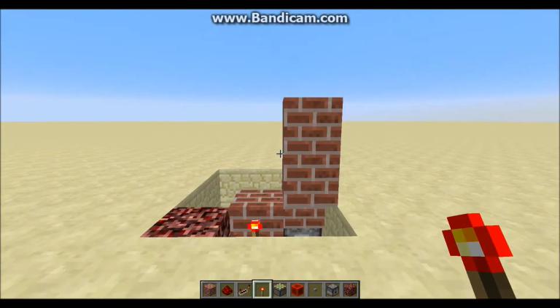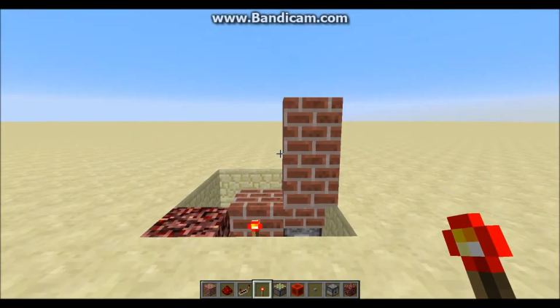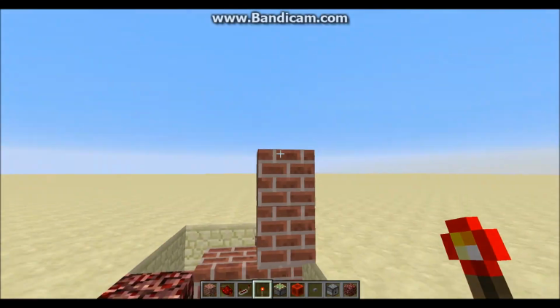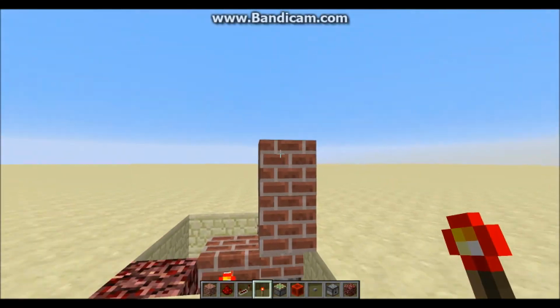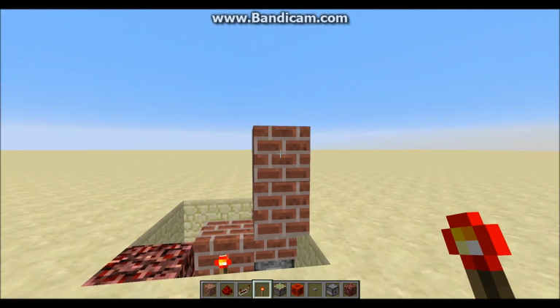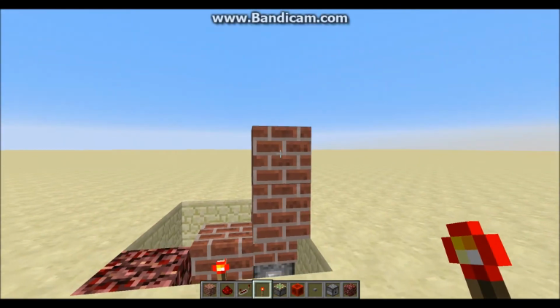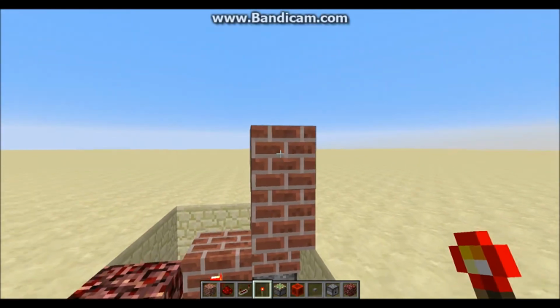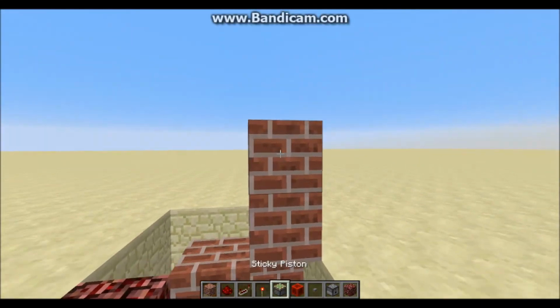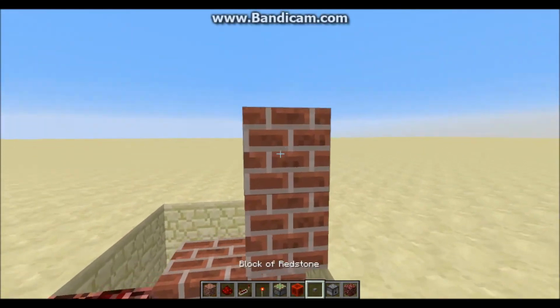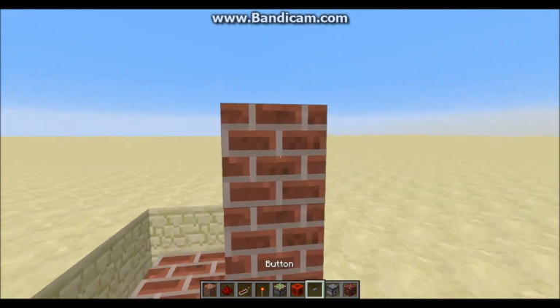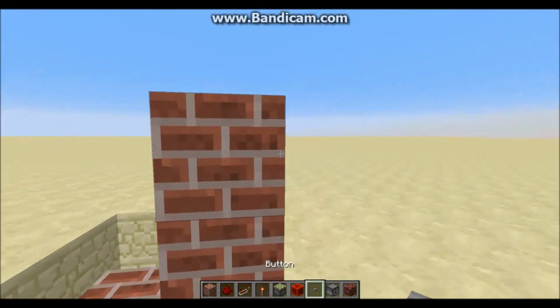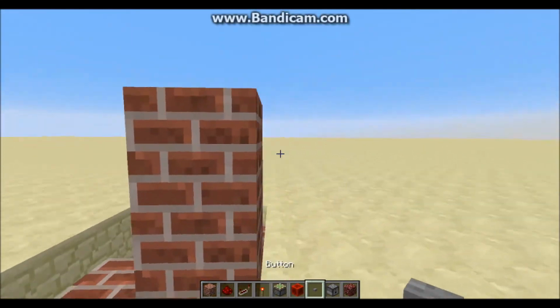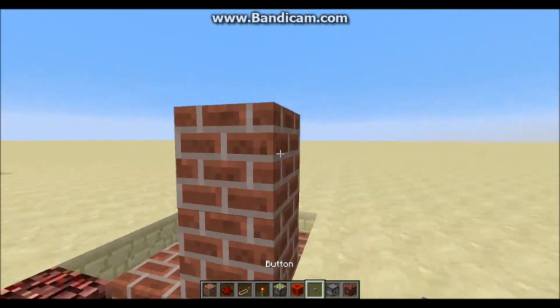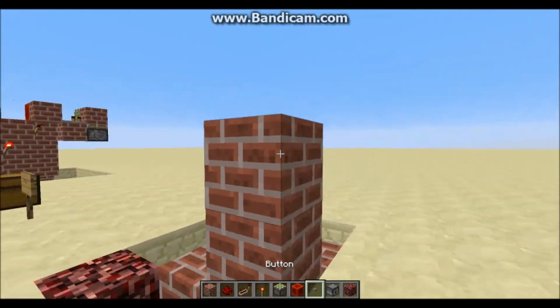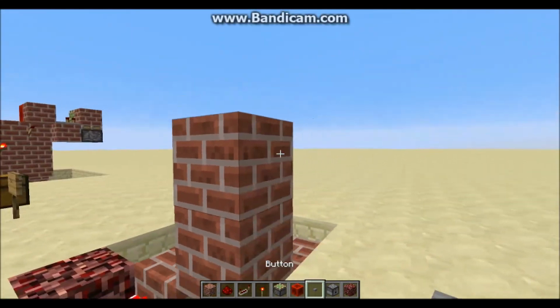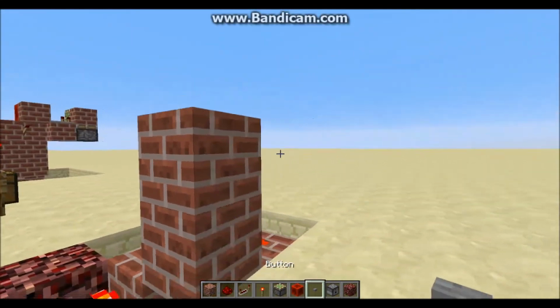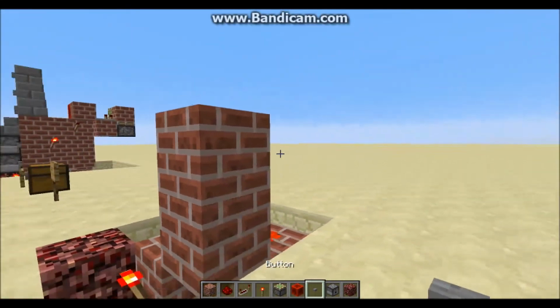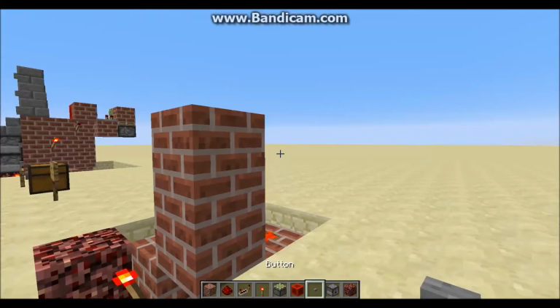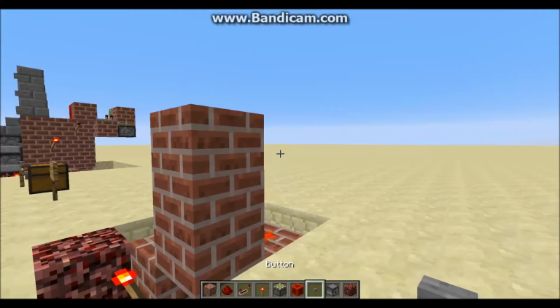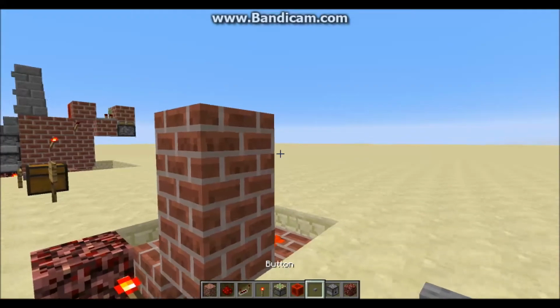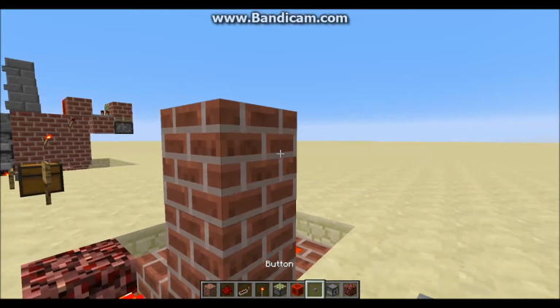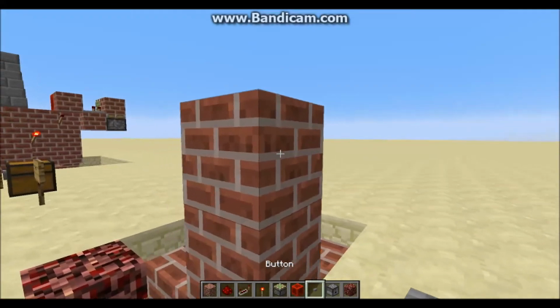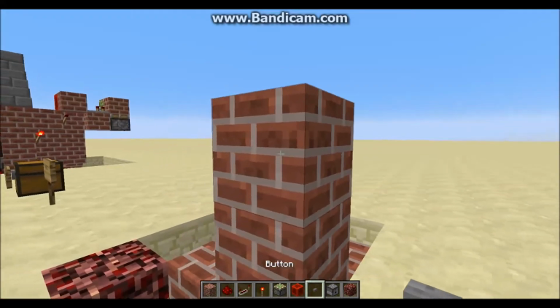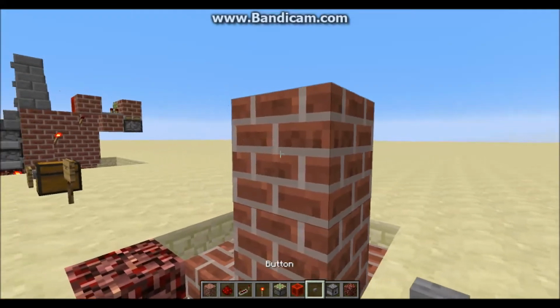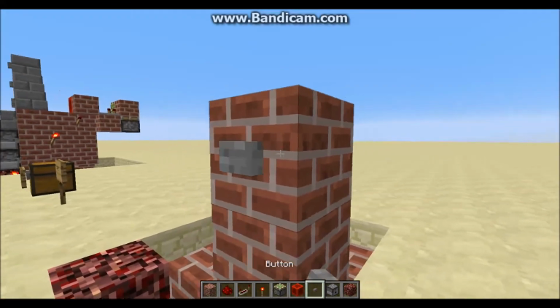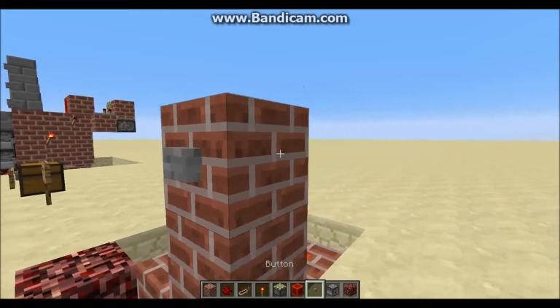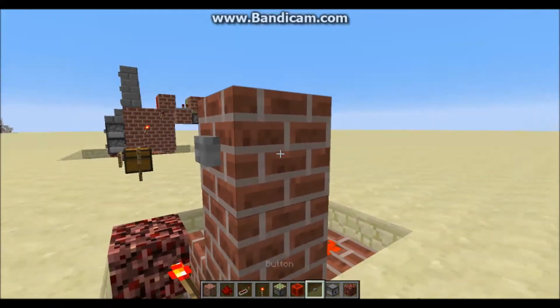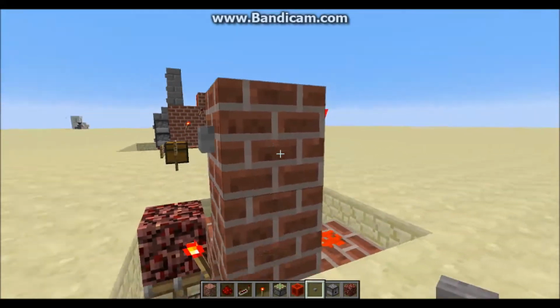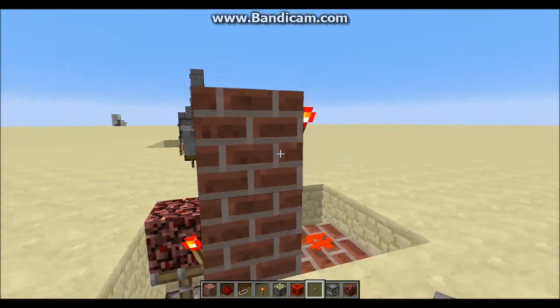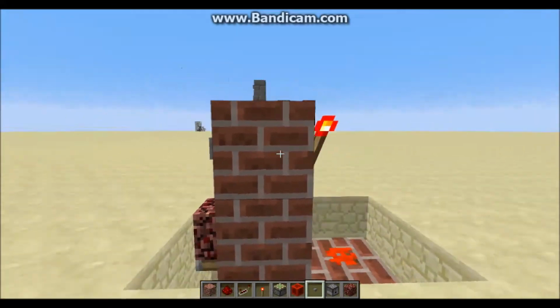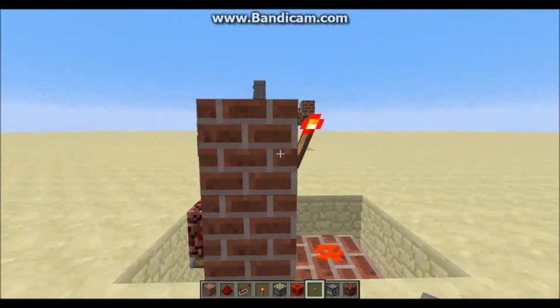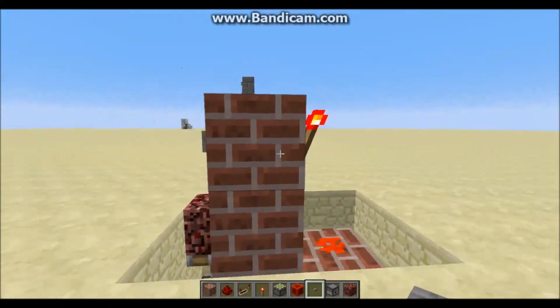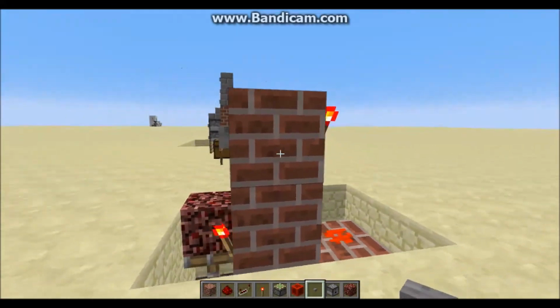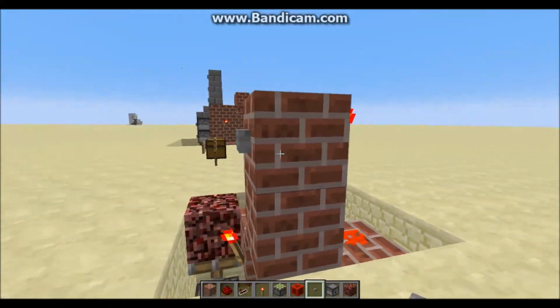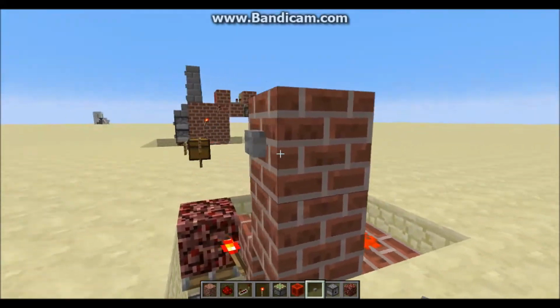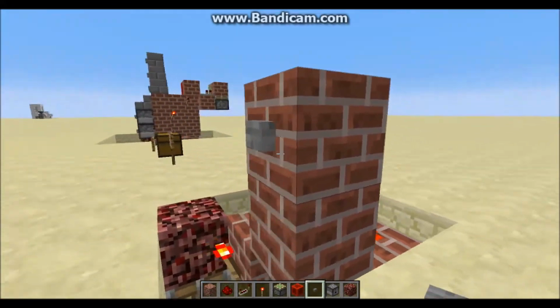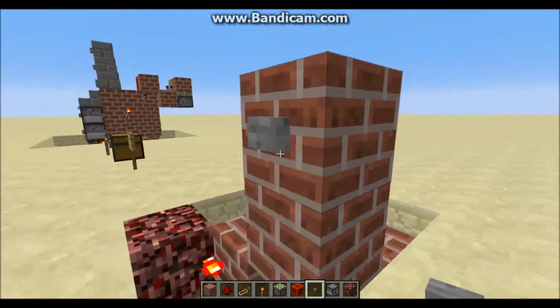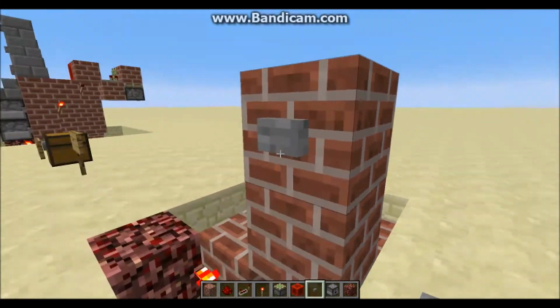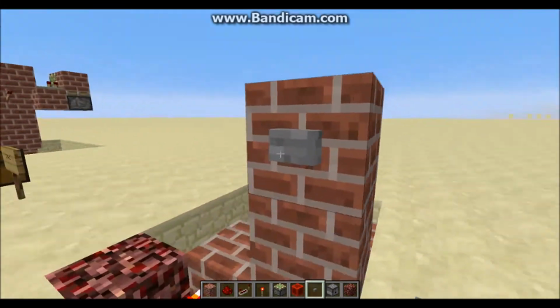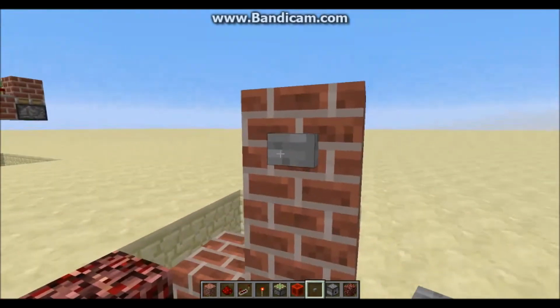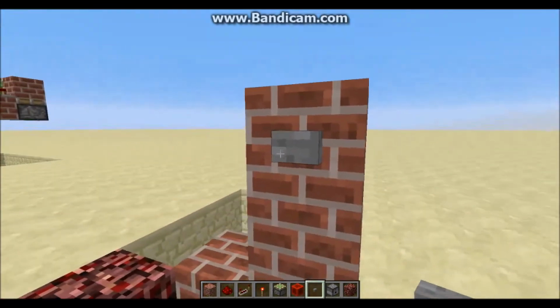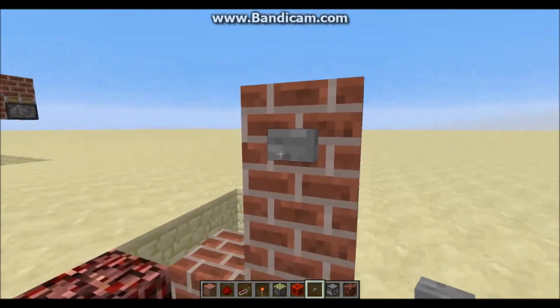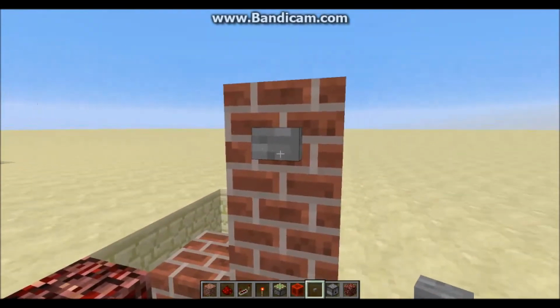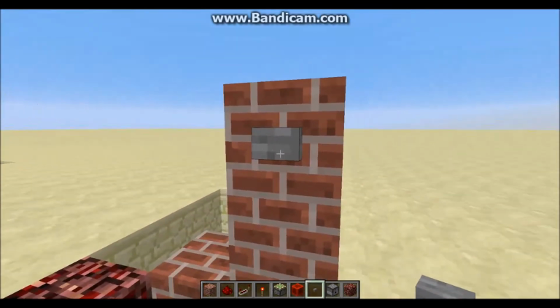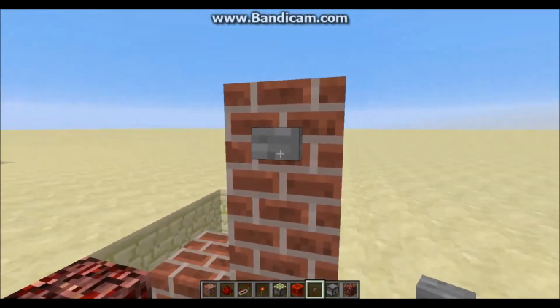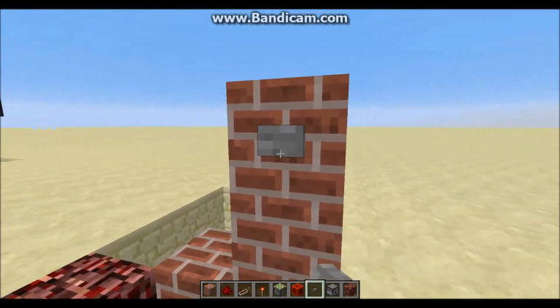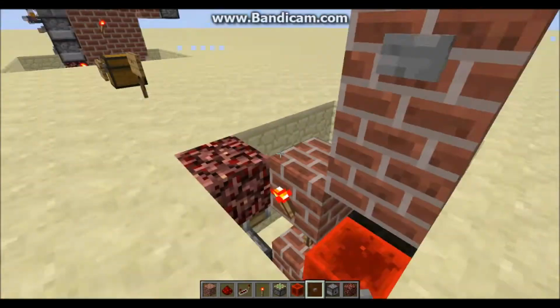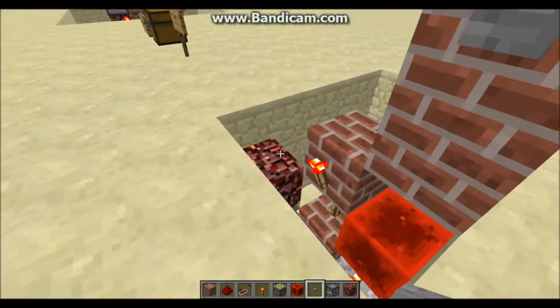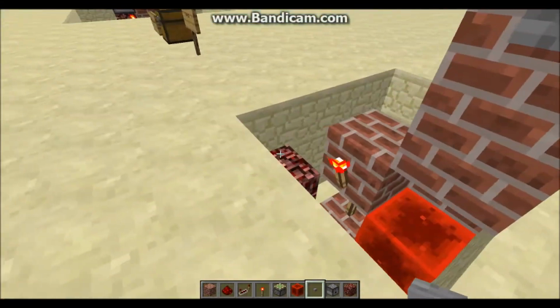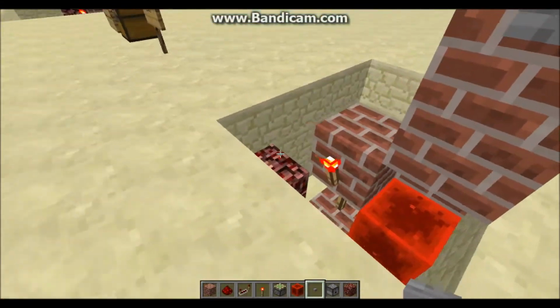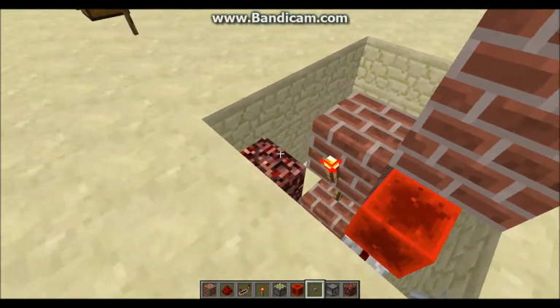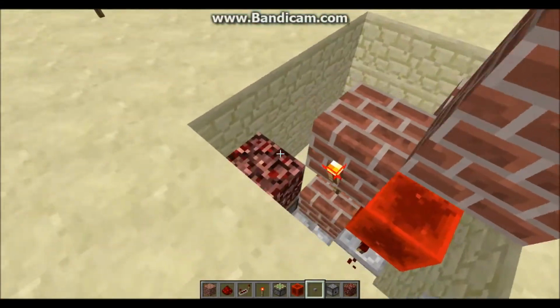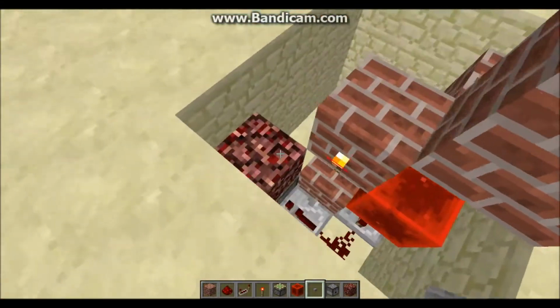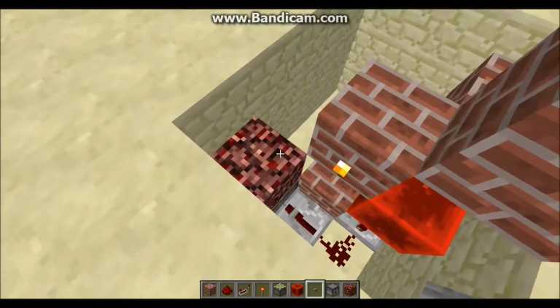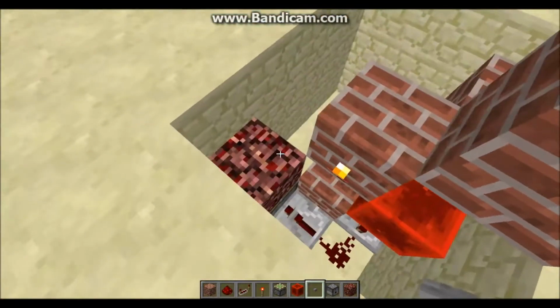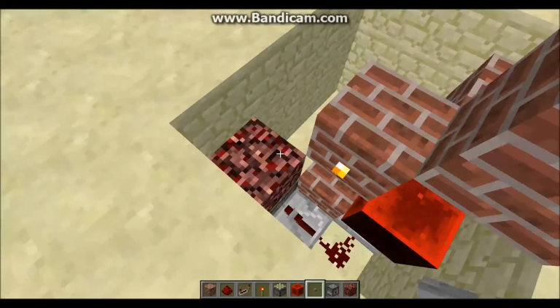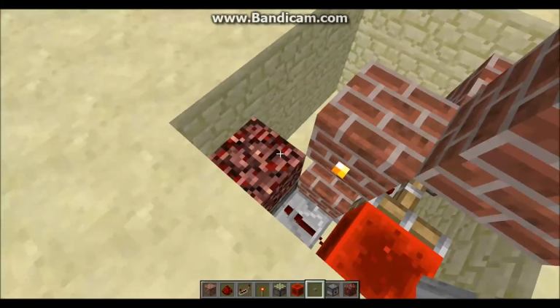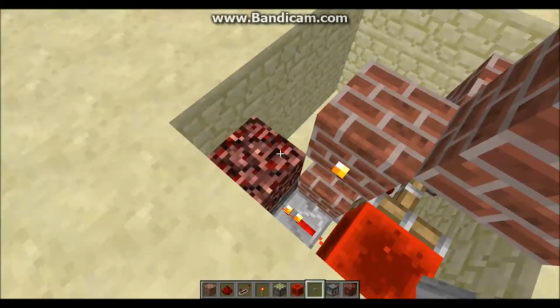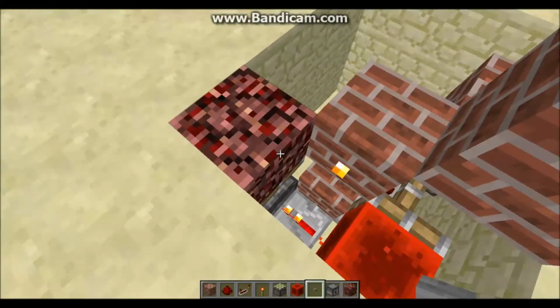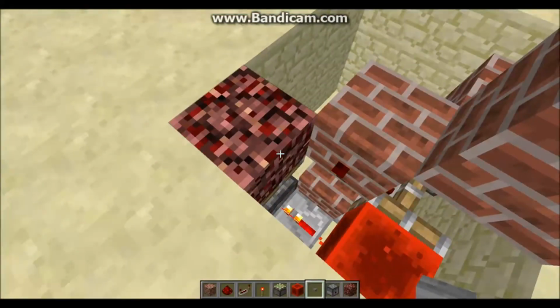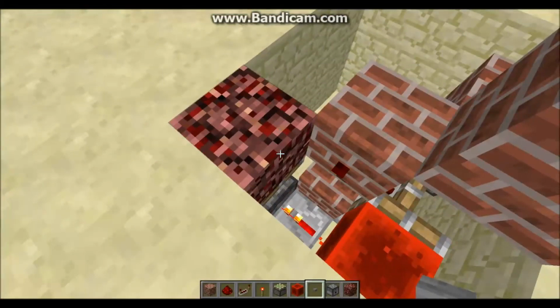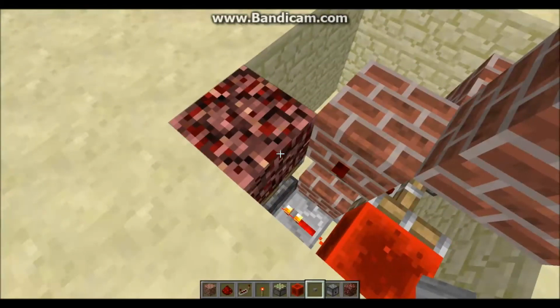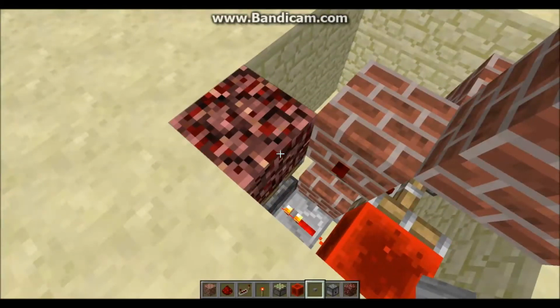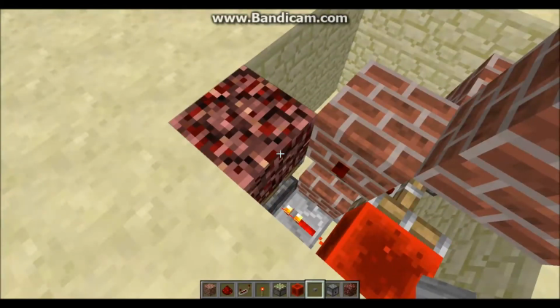Now on that block that we just placed the torch on, you want to place your button. So if you press this button, this piece of netherrack will be retracted down.